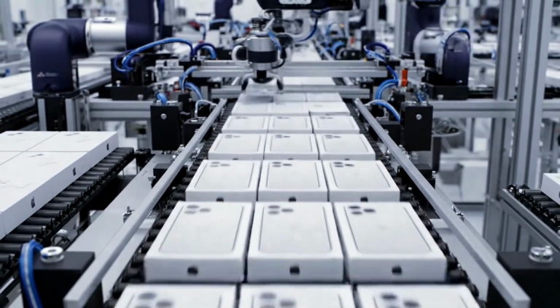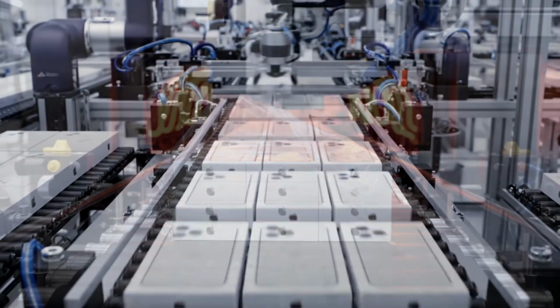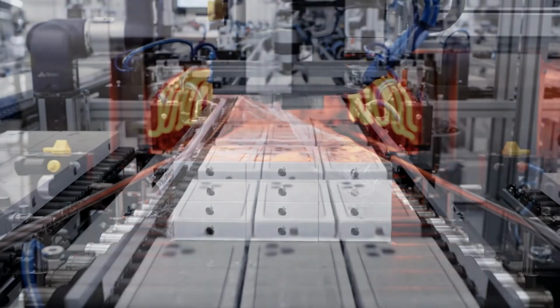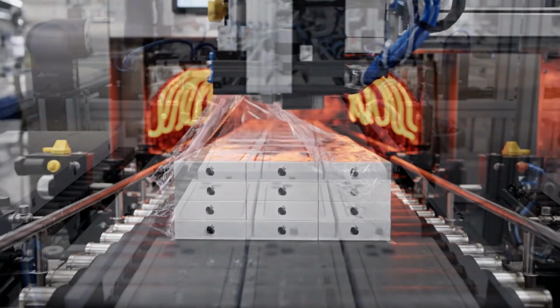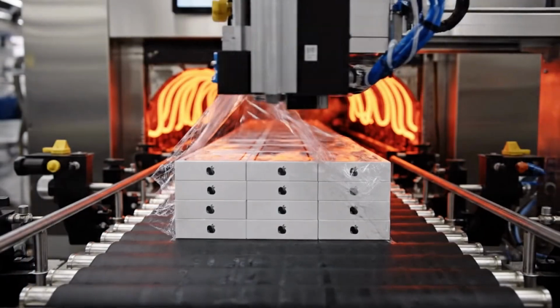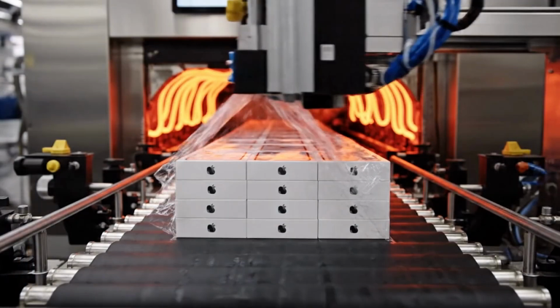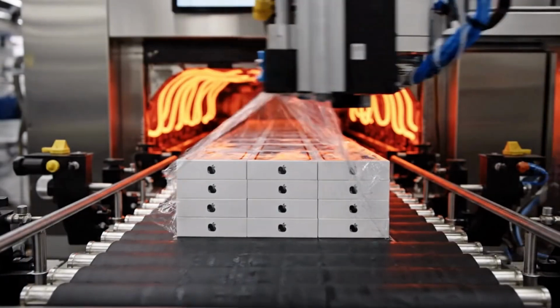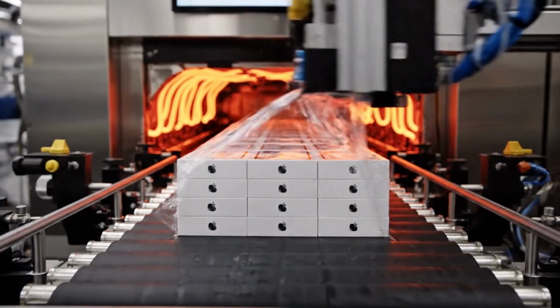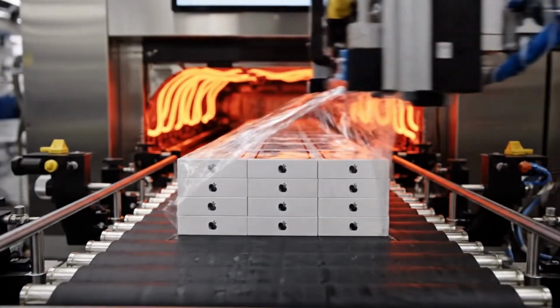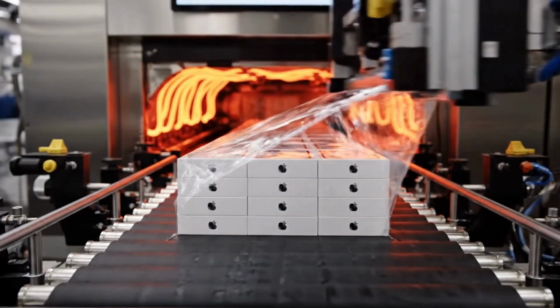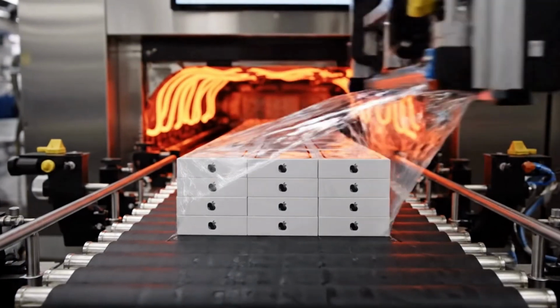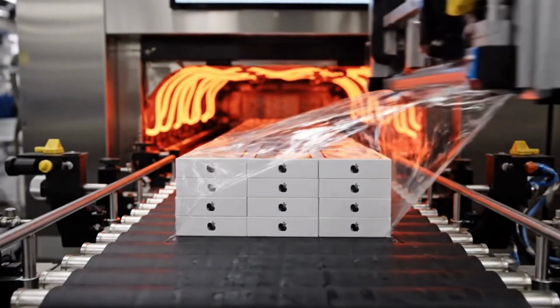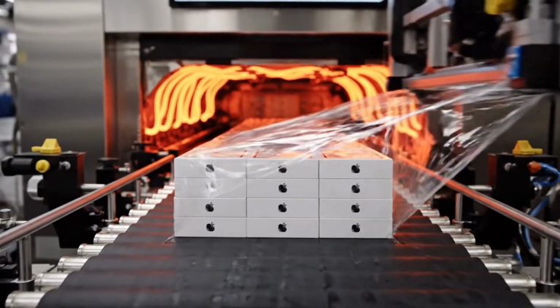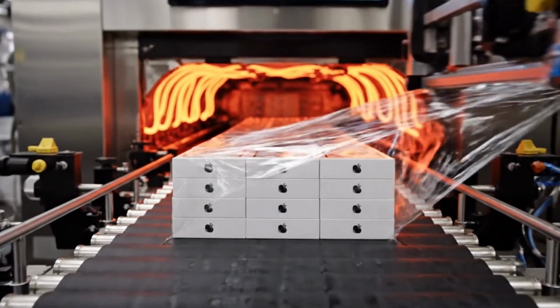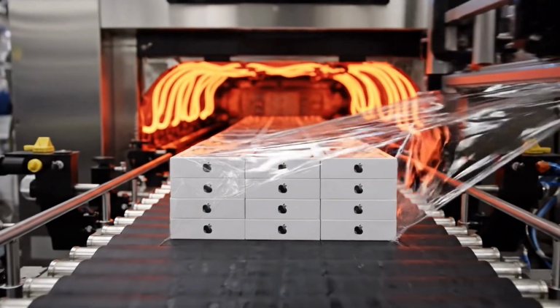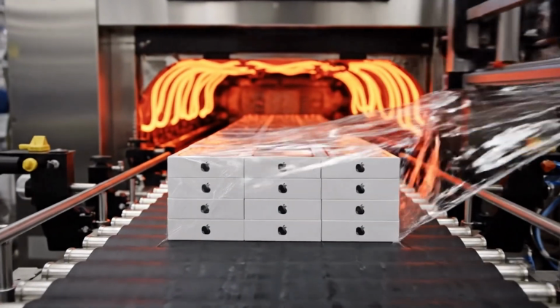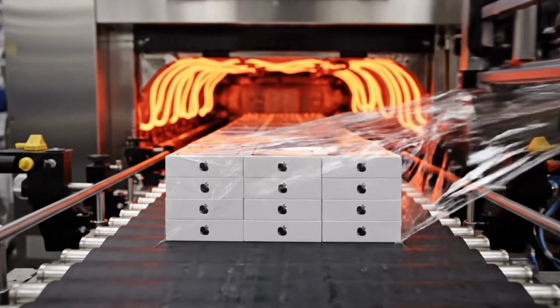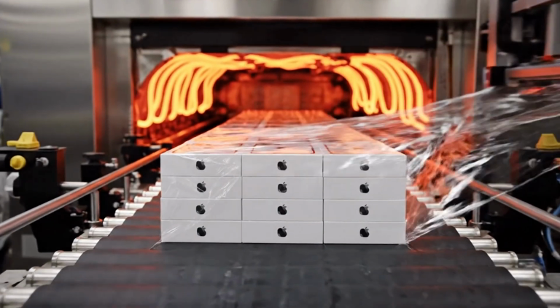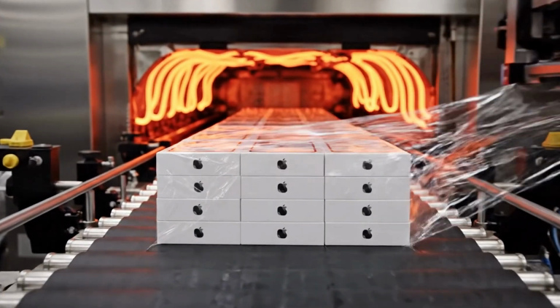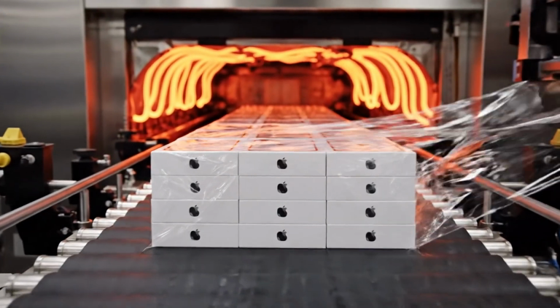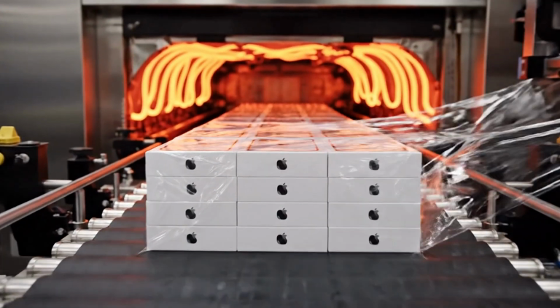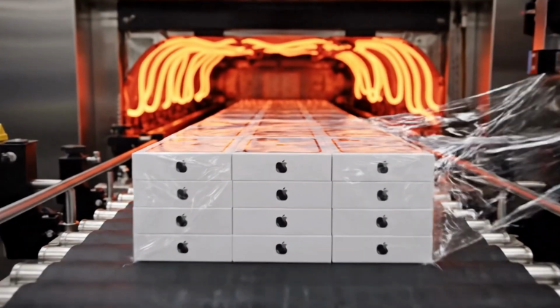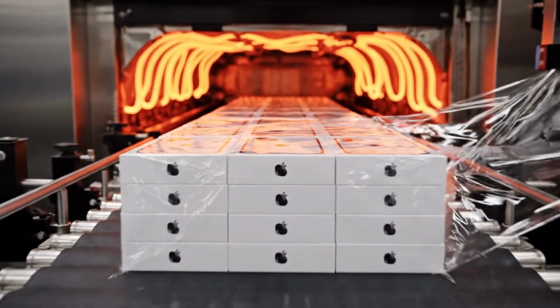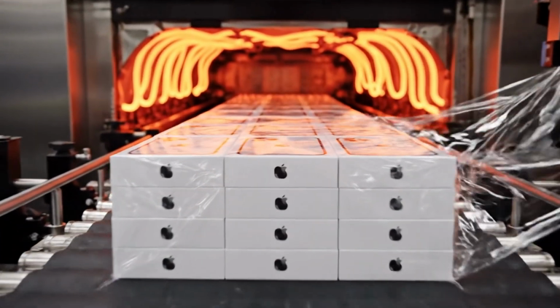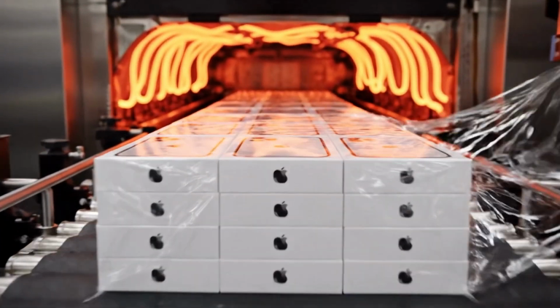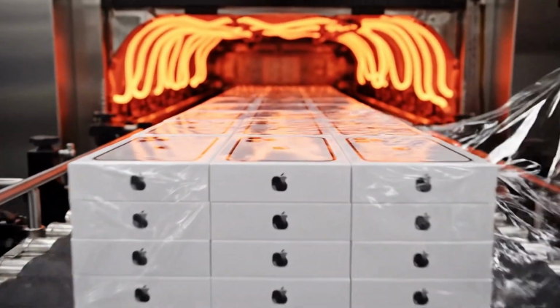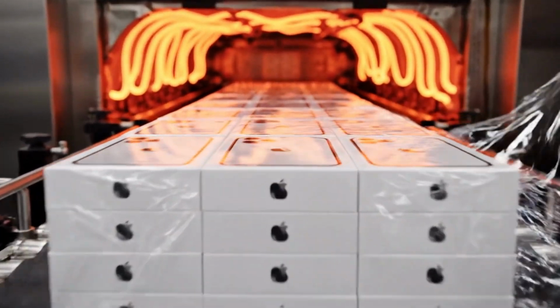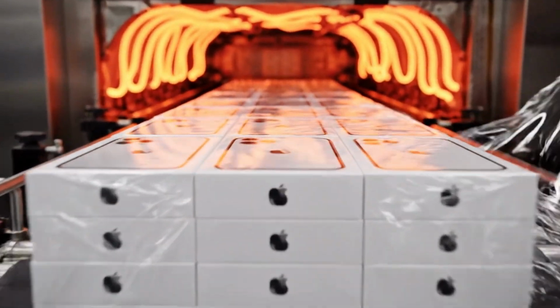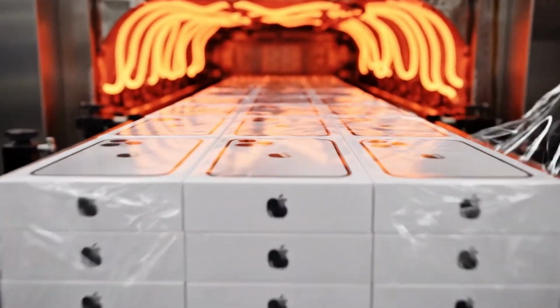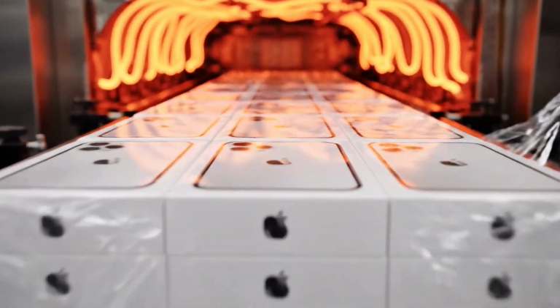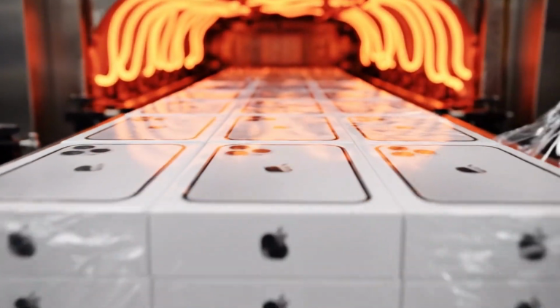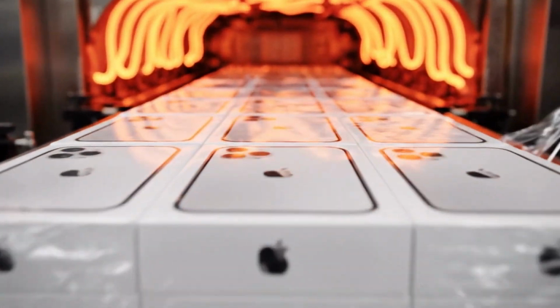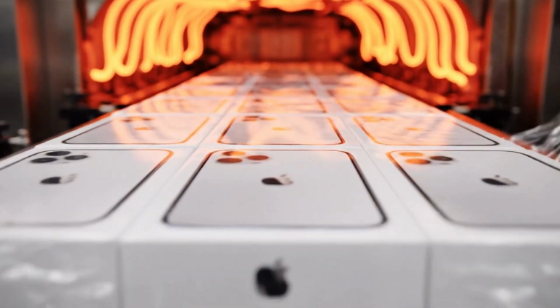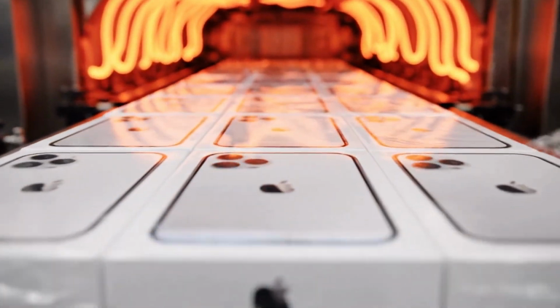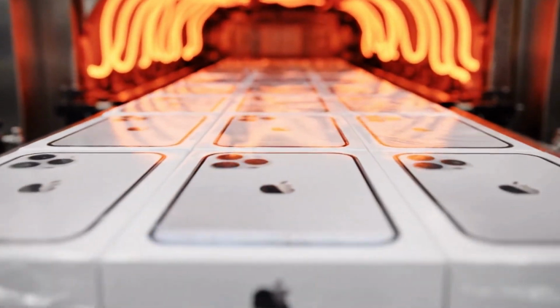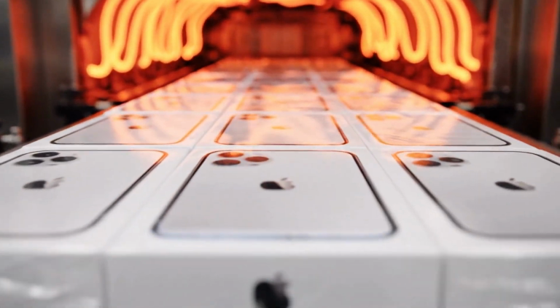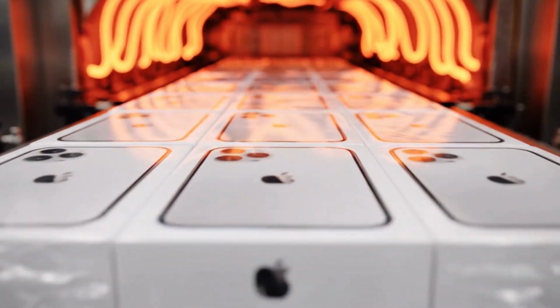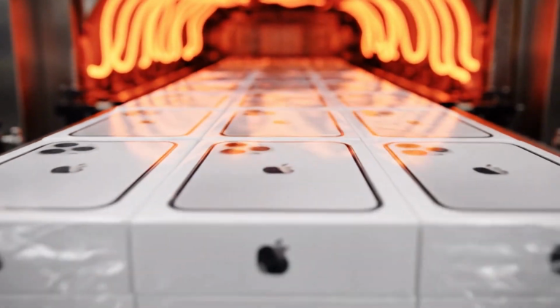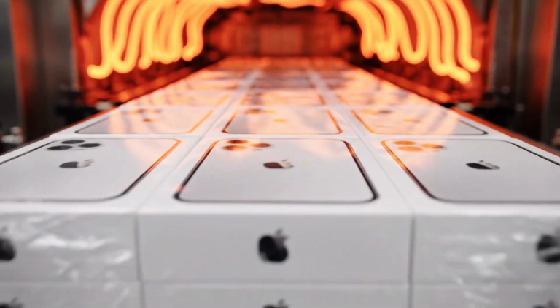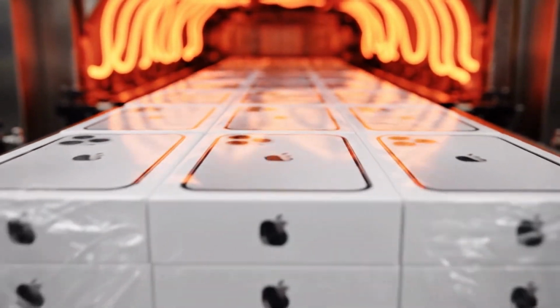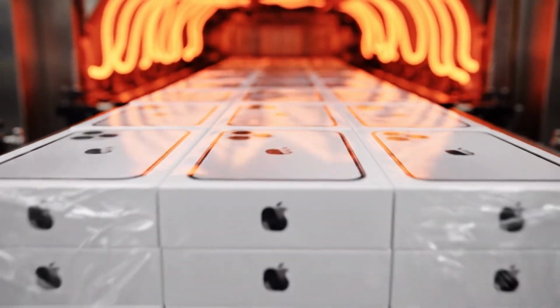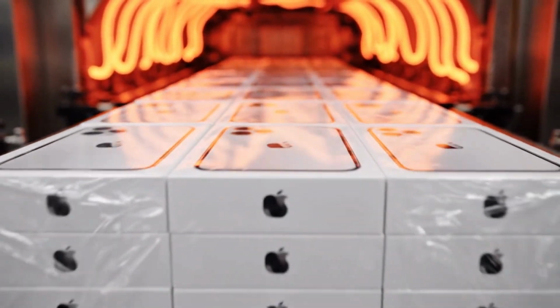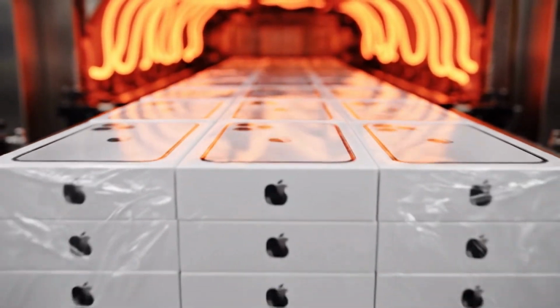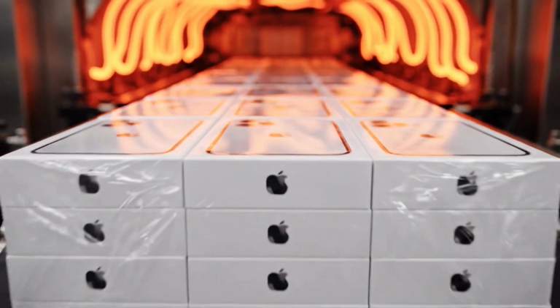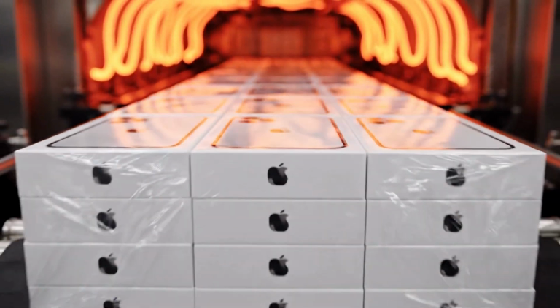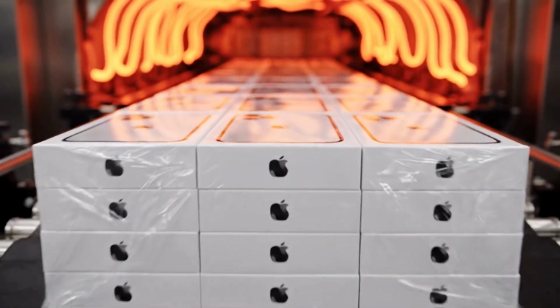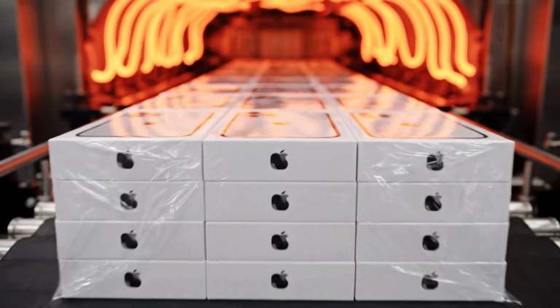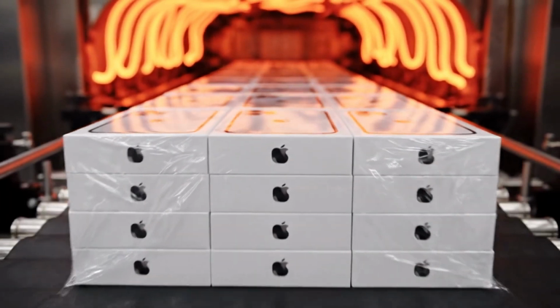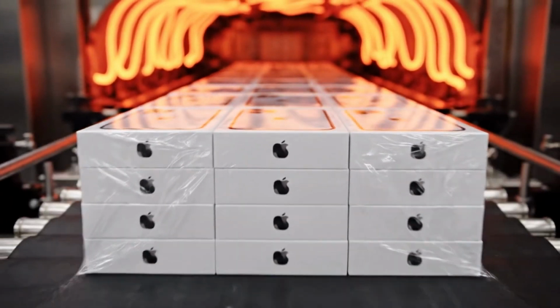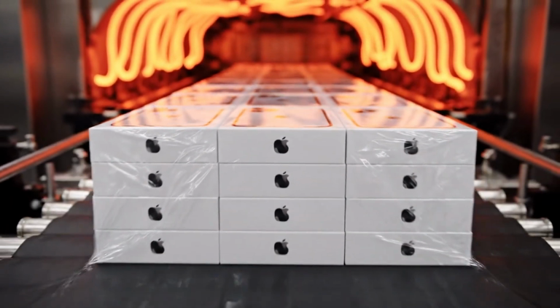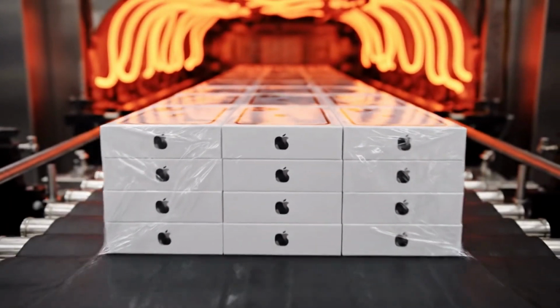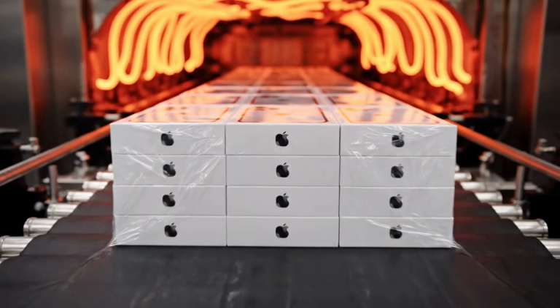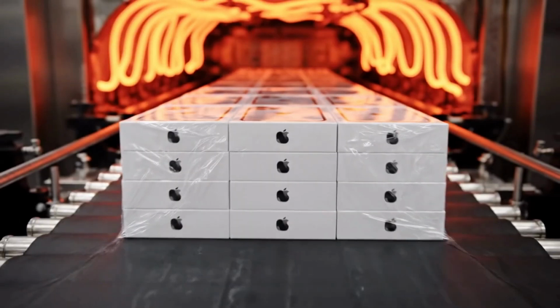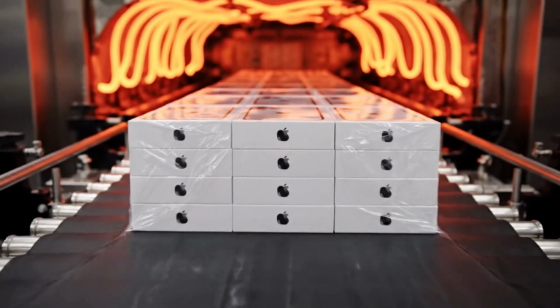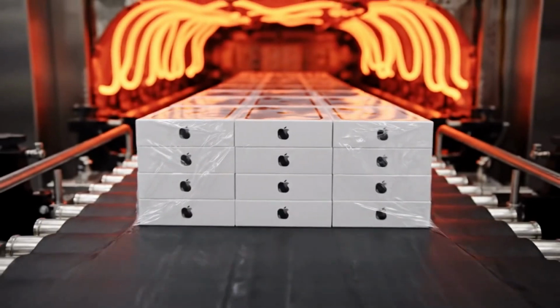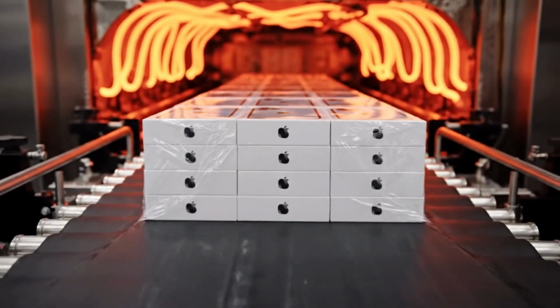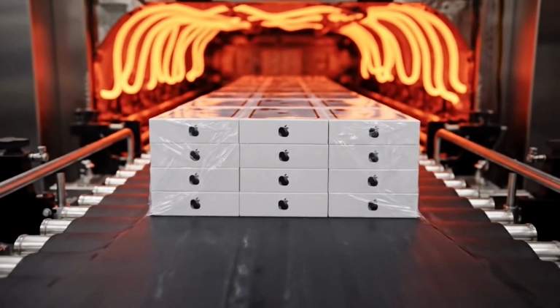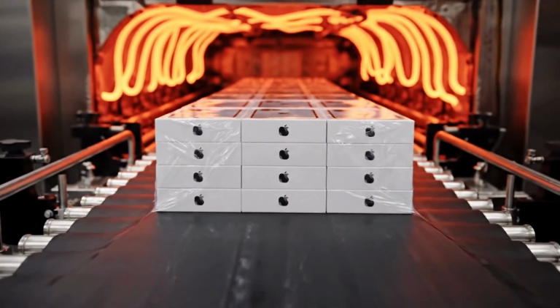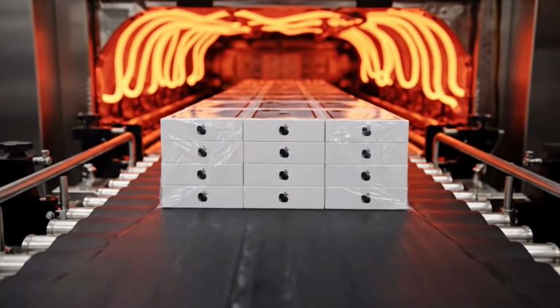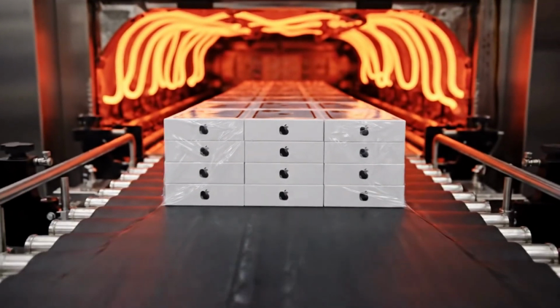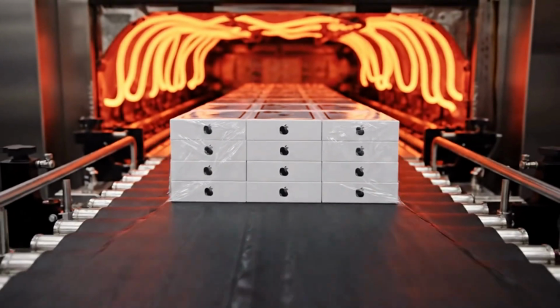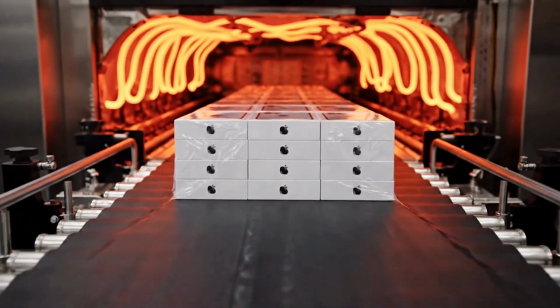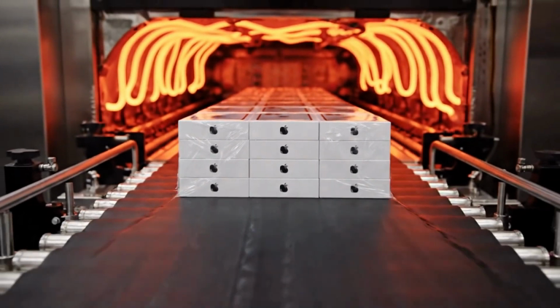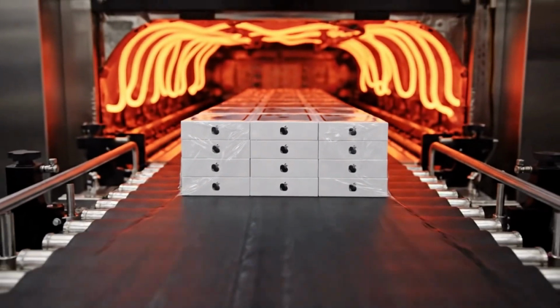Finished, closed iPhone boxes are grouped and wrapped with protective film. Heat tunnels shrink plastic tightly around bundles to keep them secure.